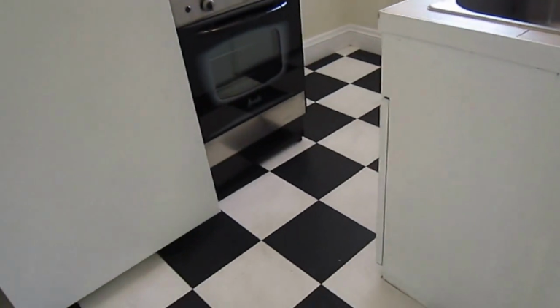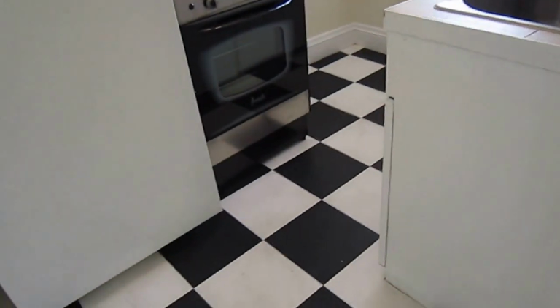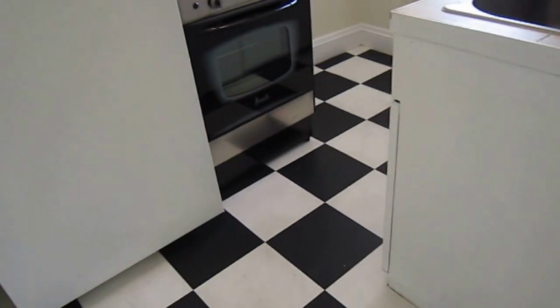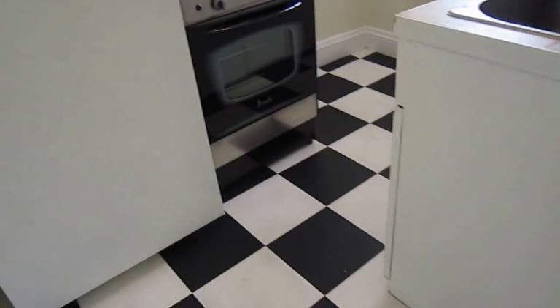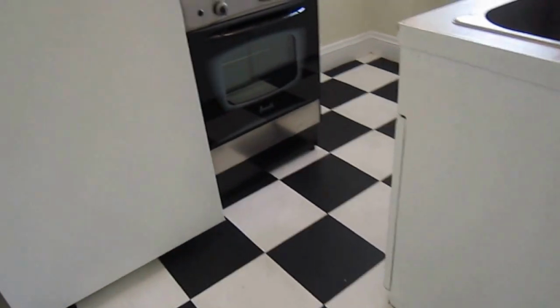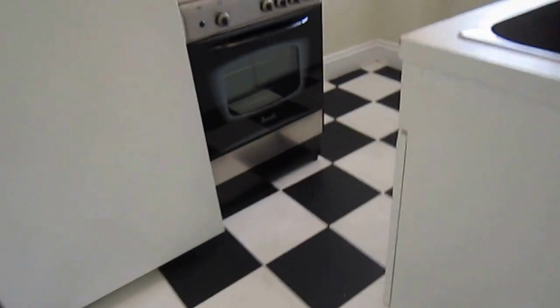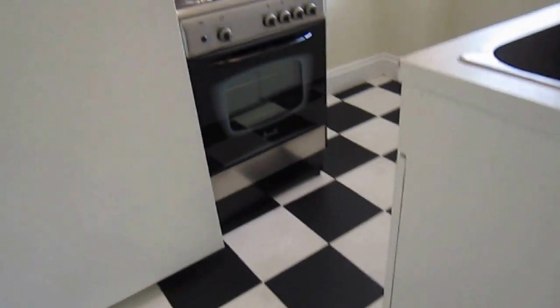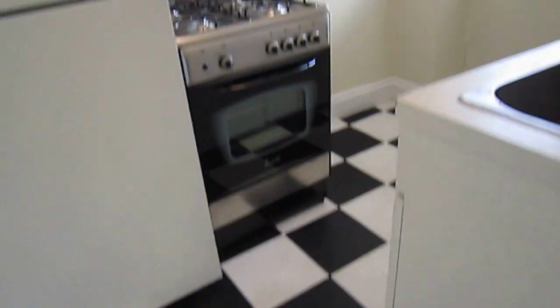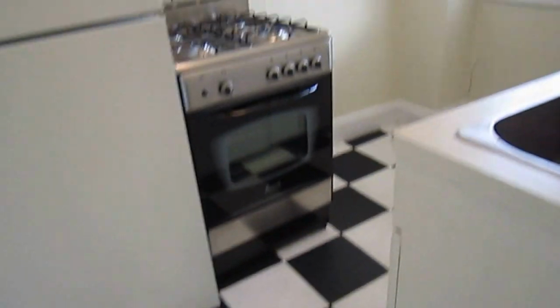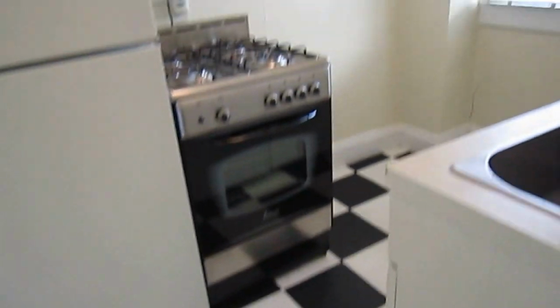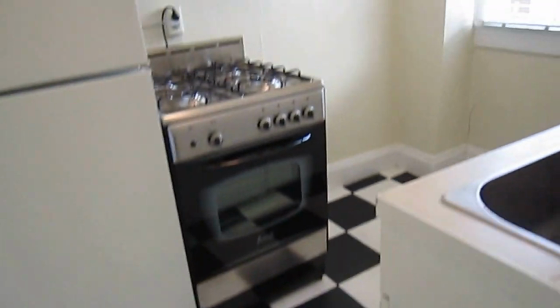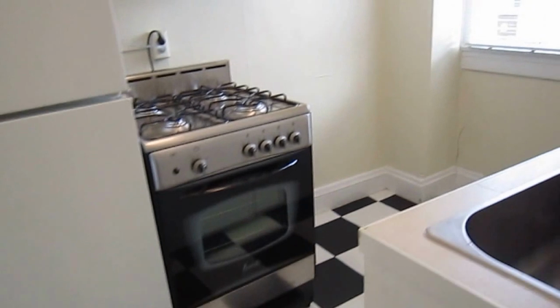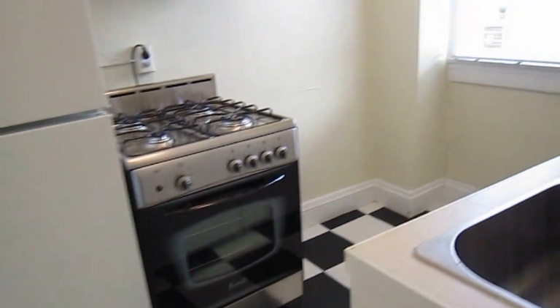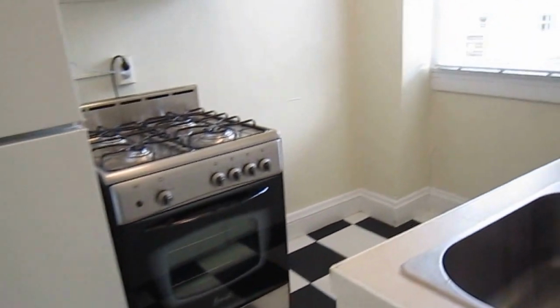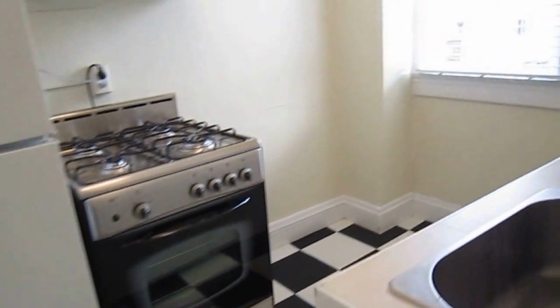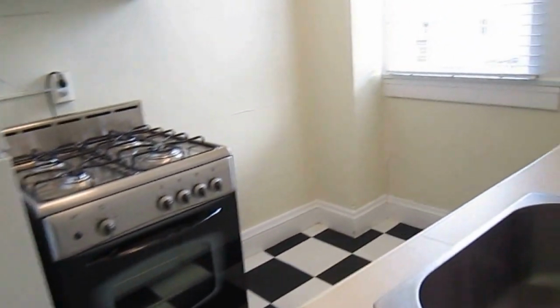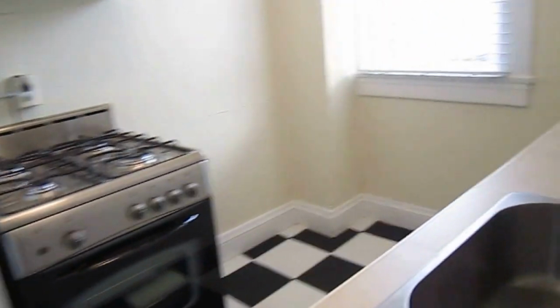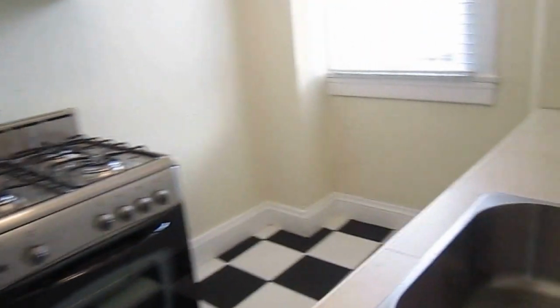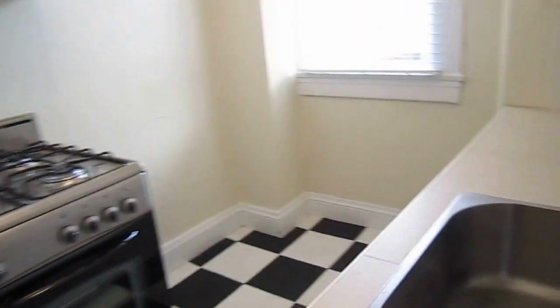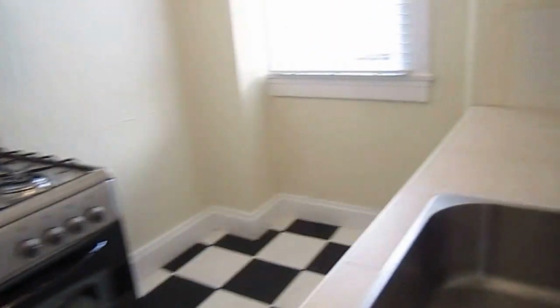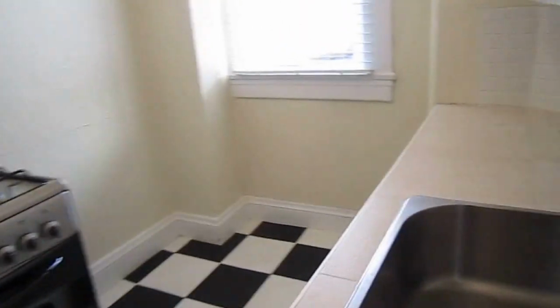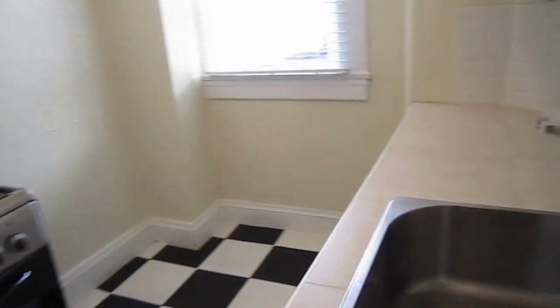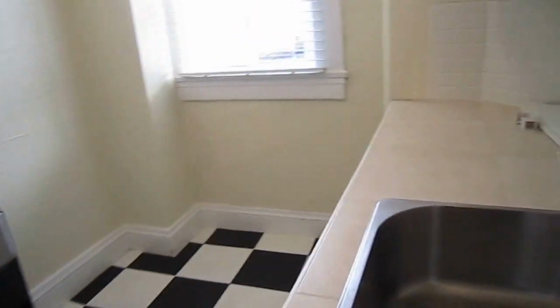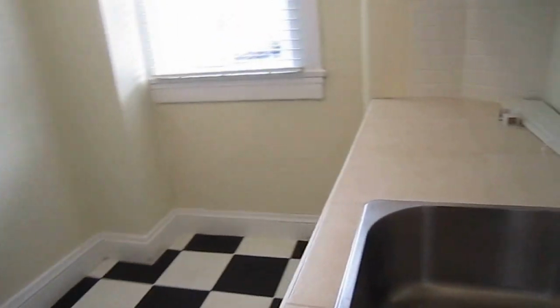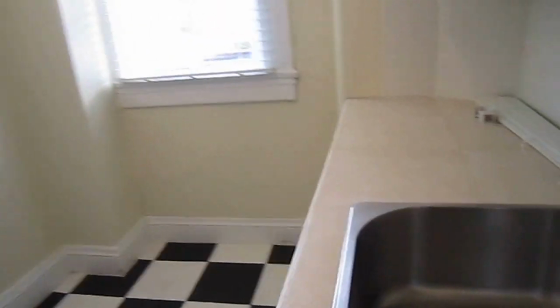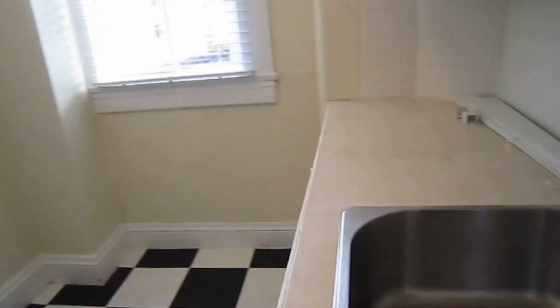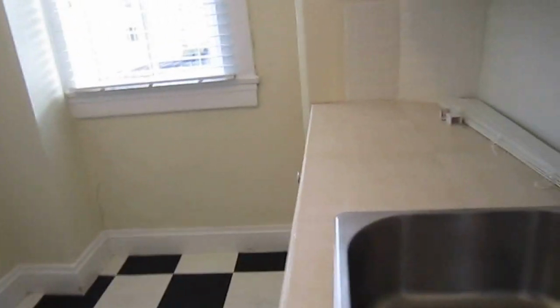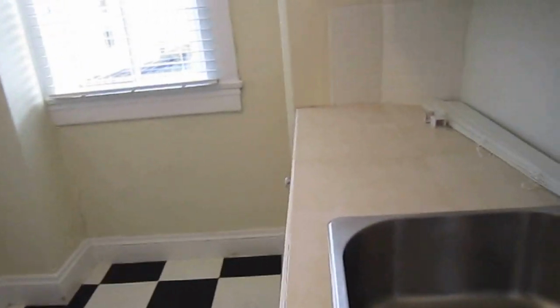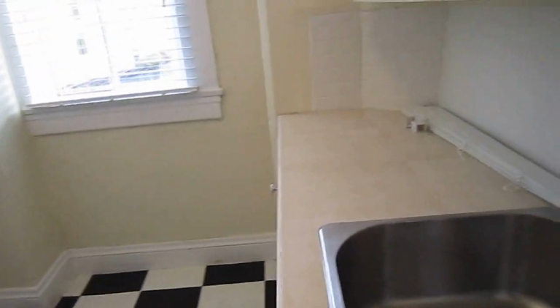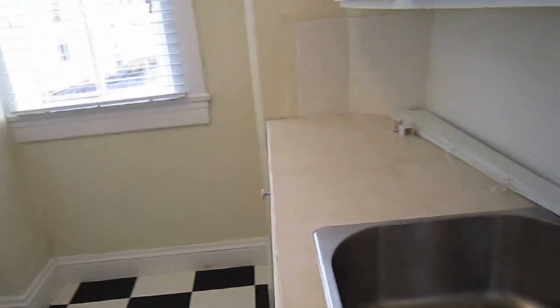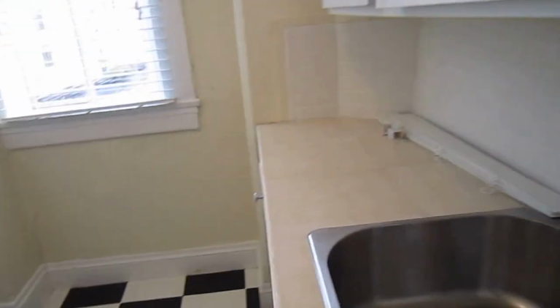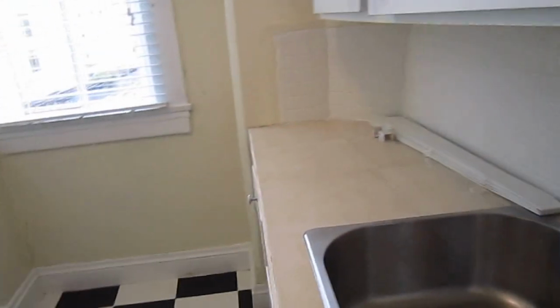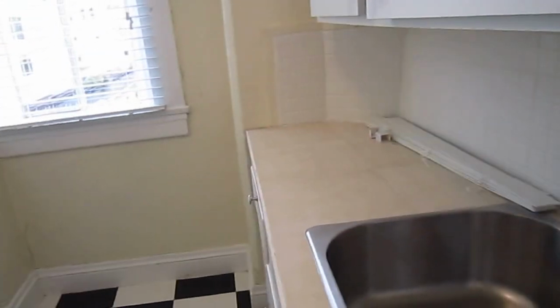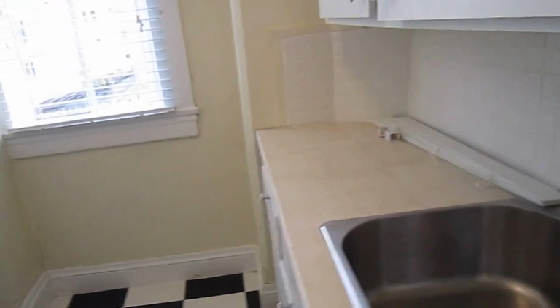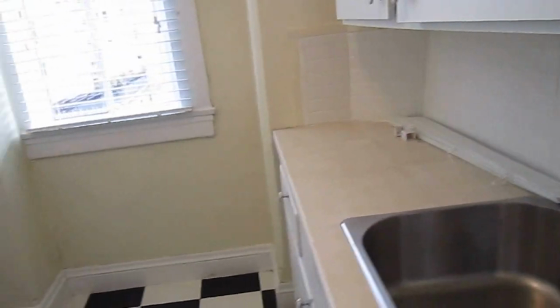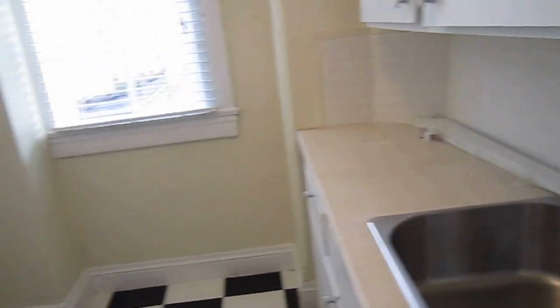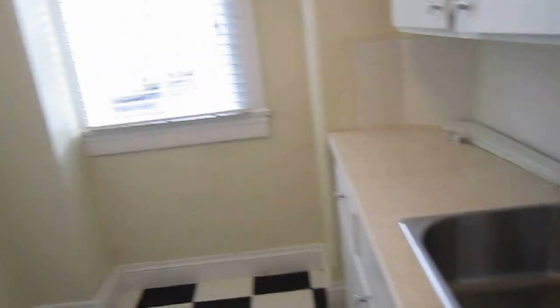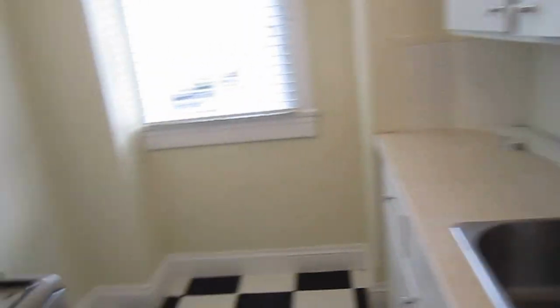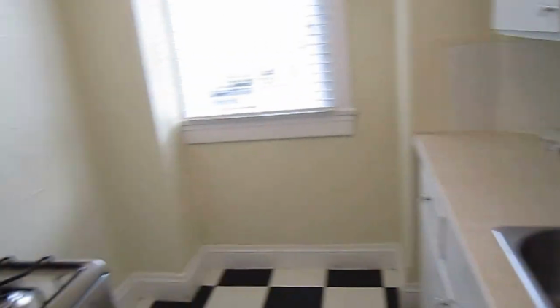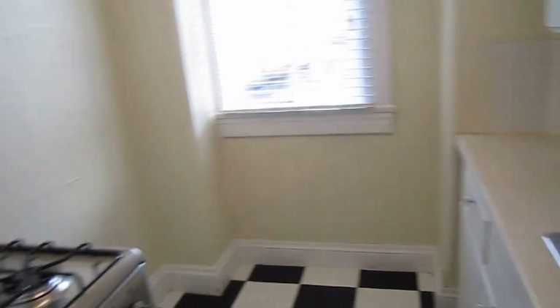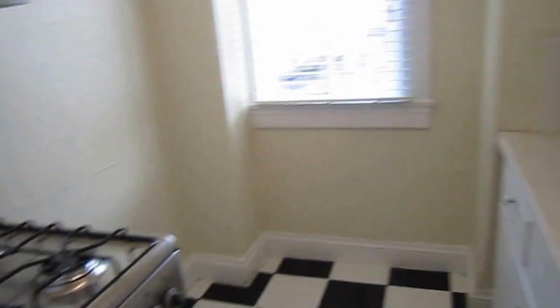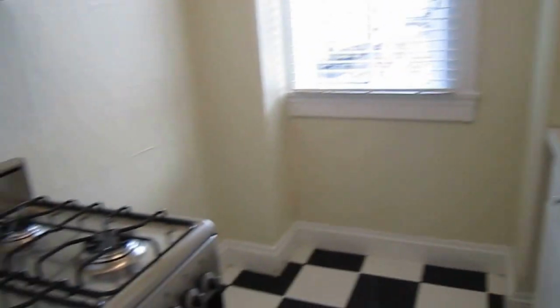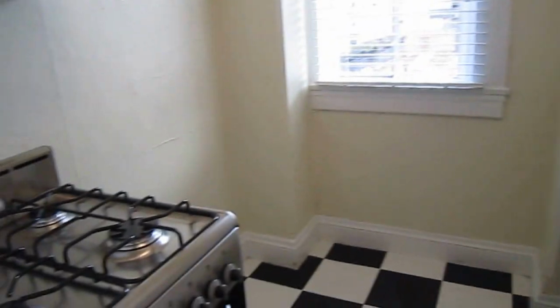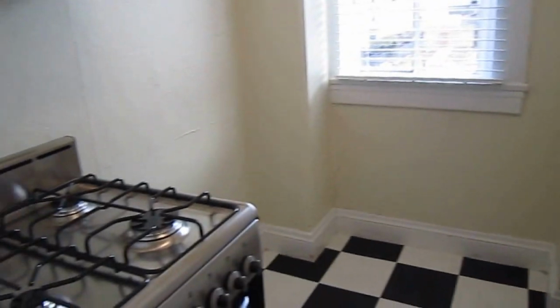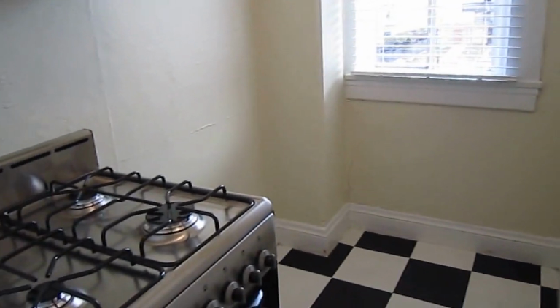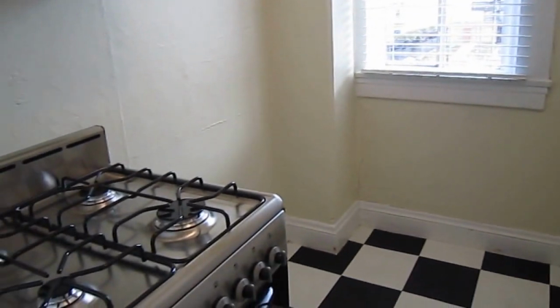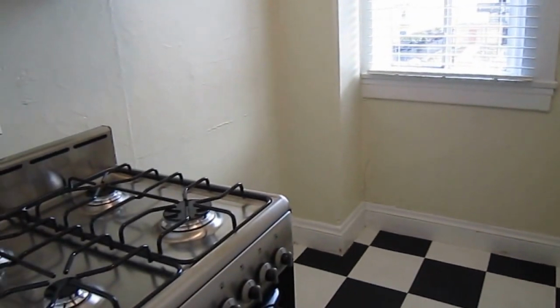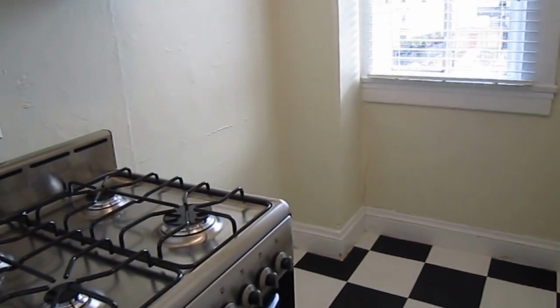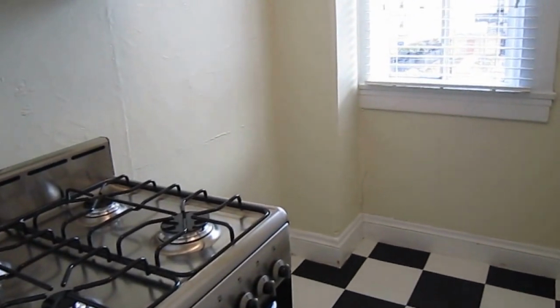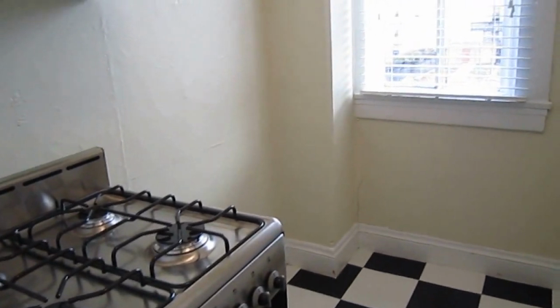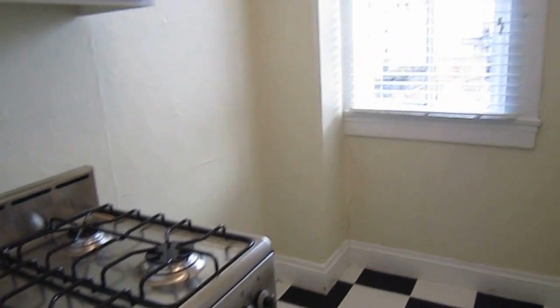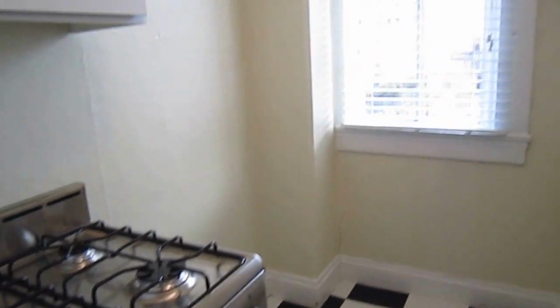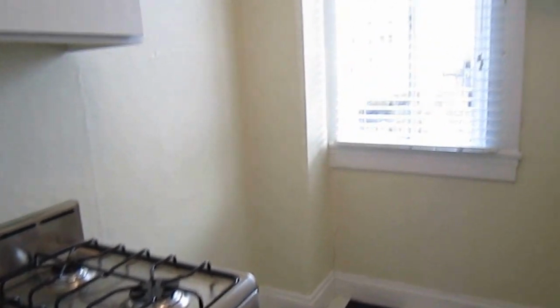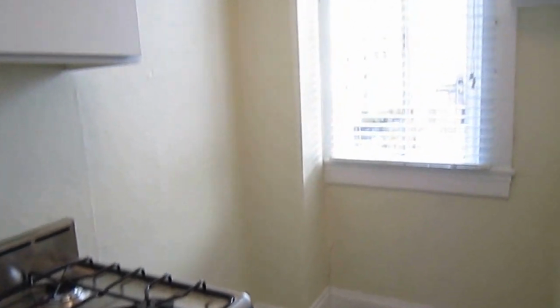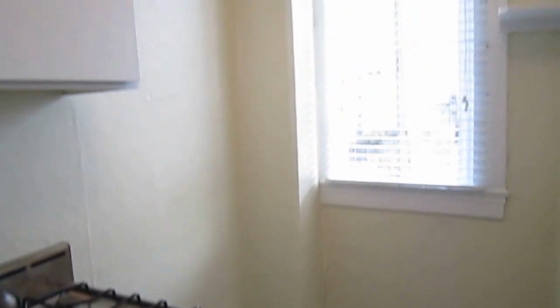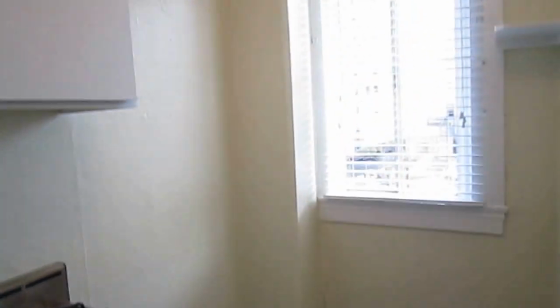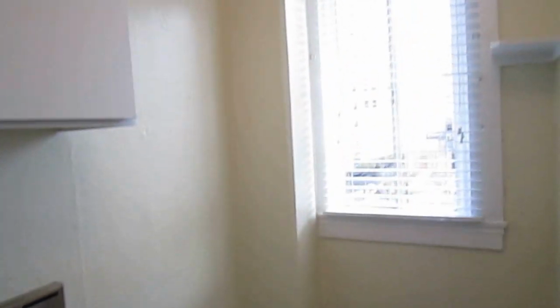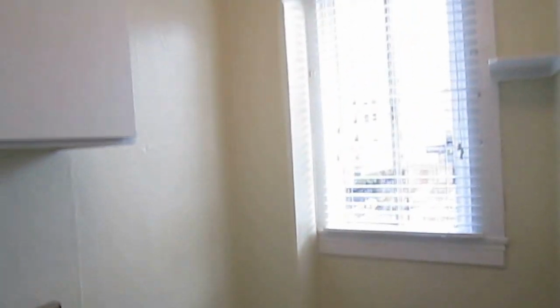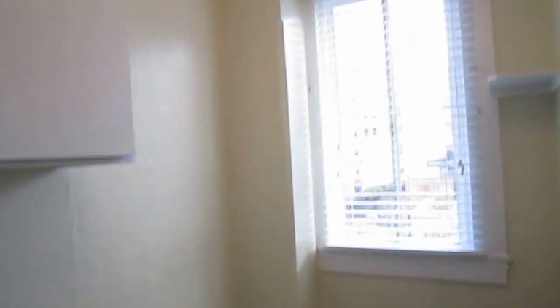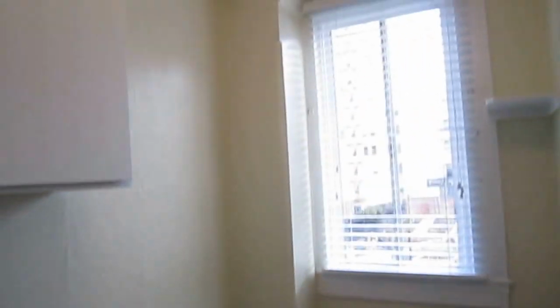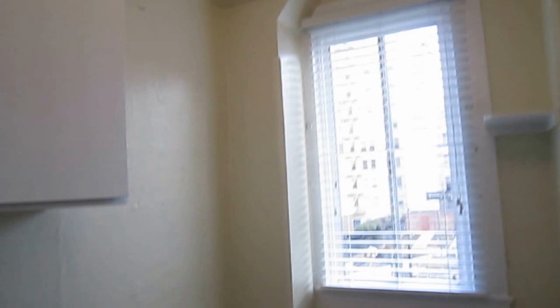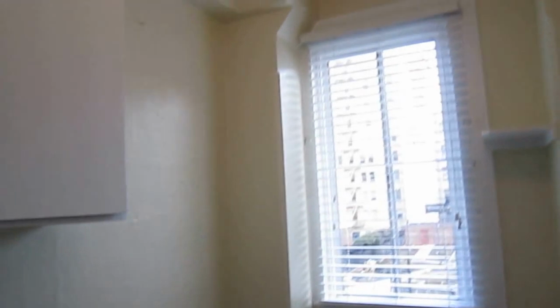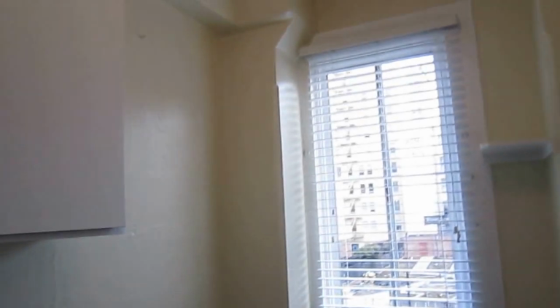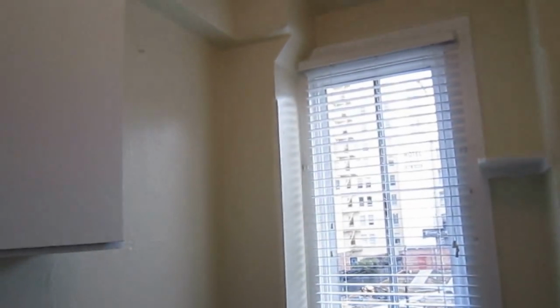Checkerboard floors. This countertop was just installed a few years ago along with the stove. It's fairly new.